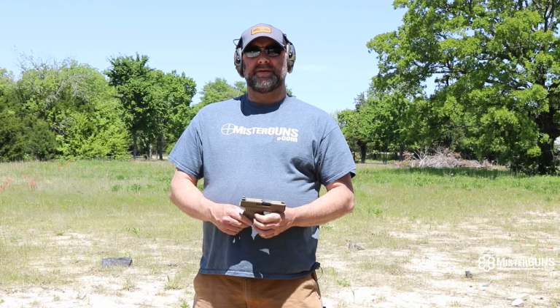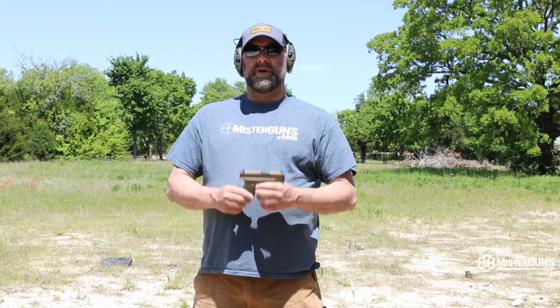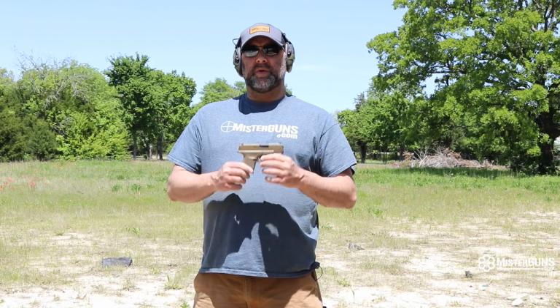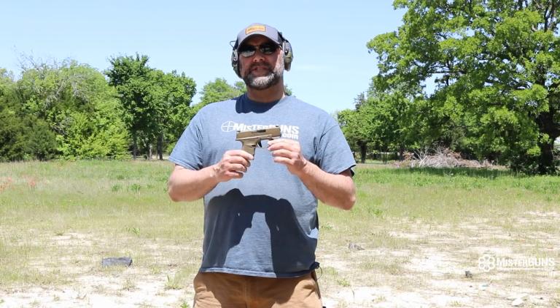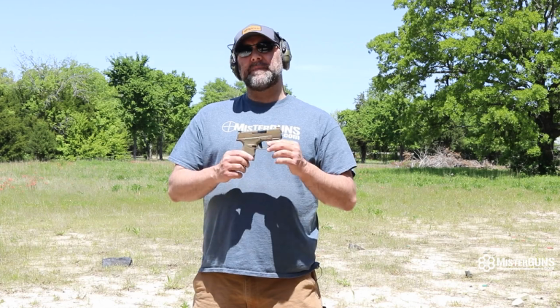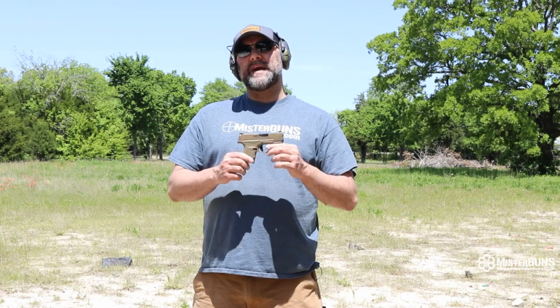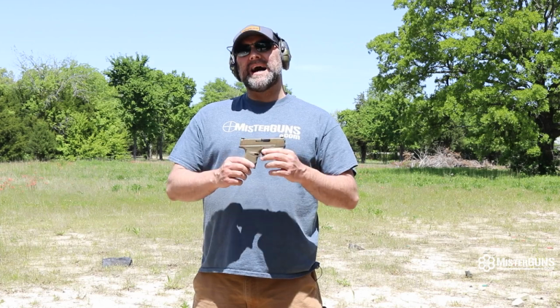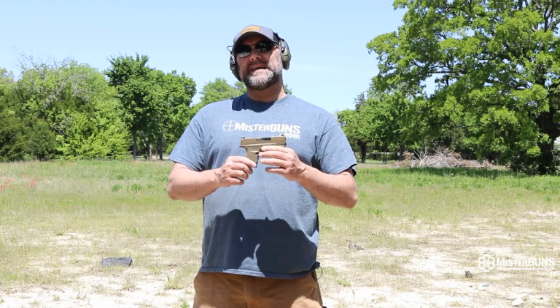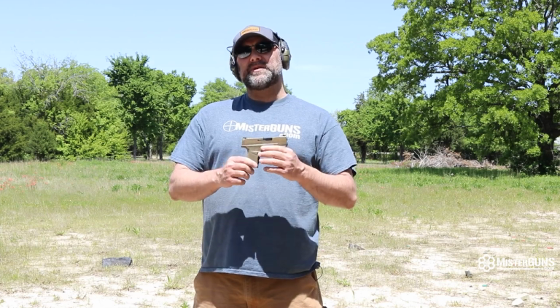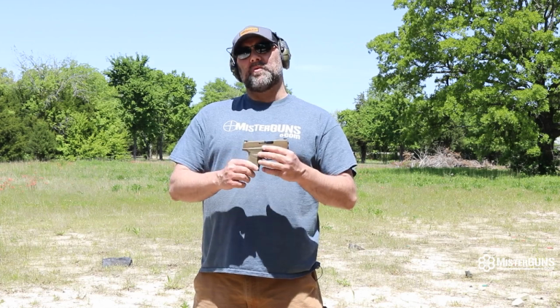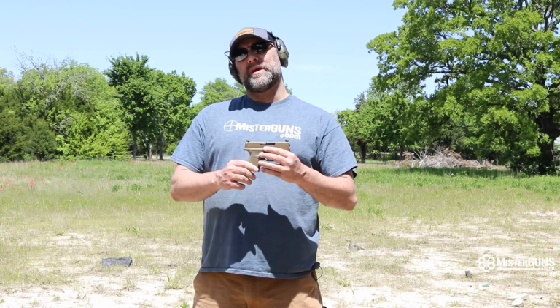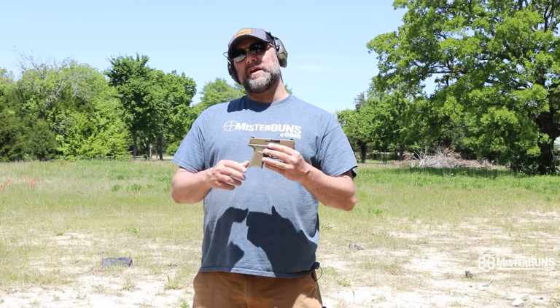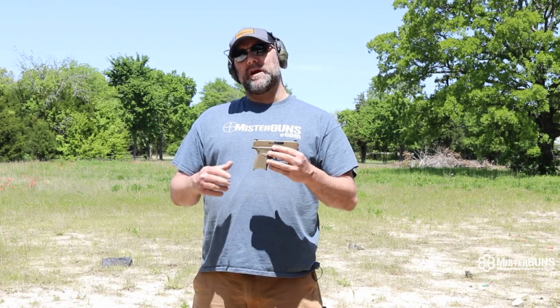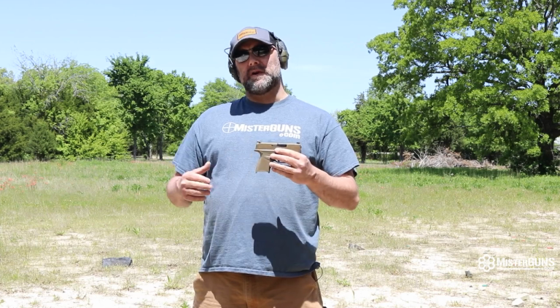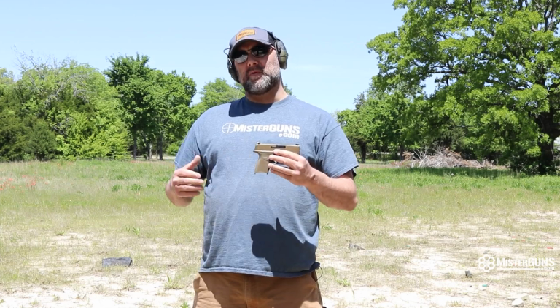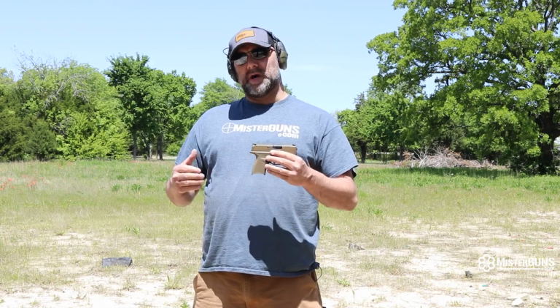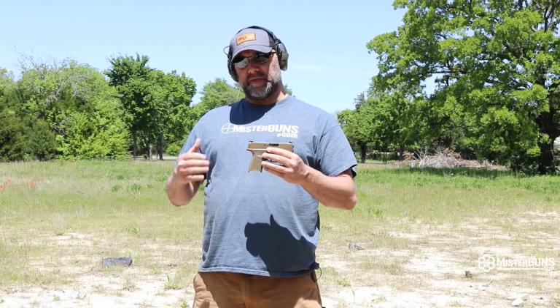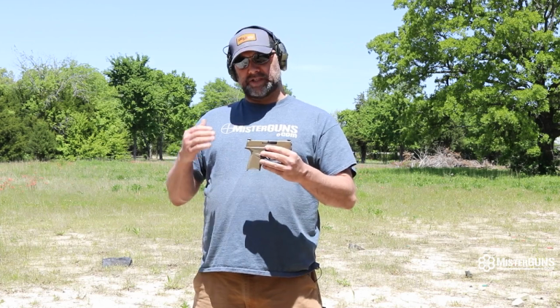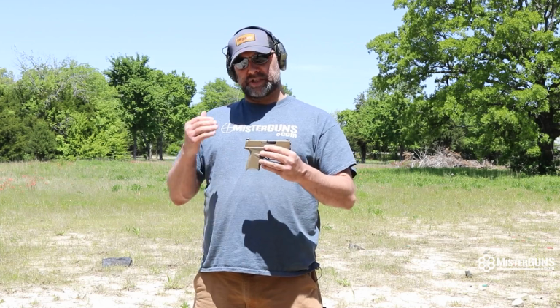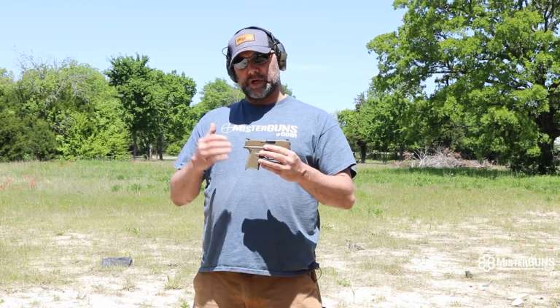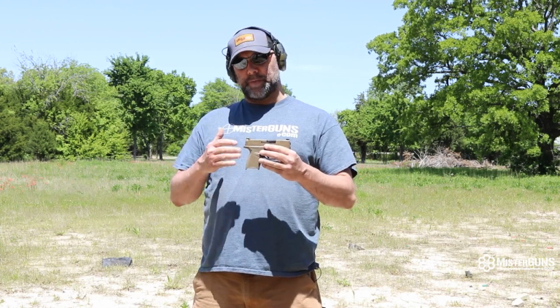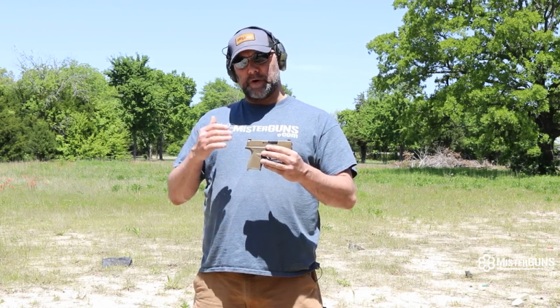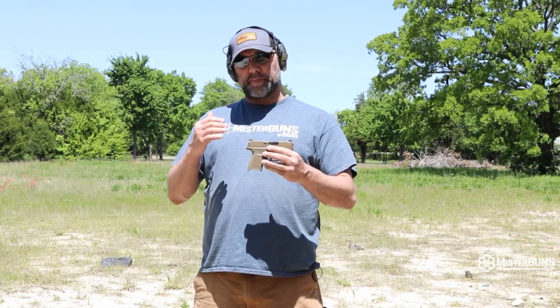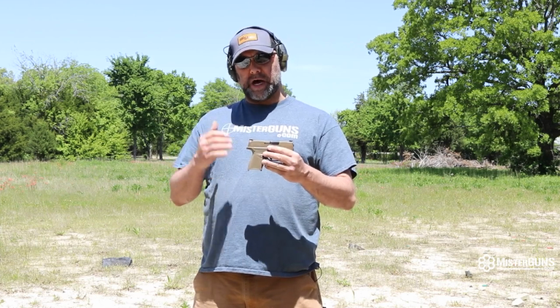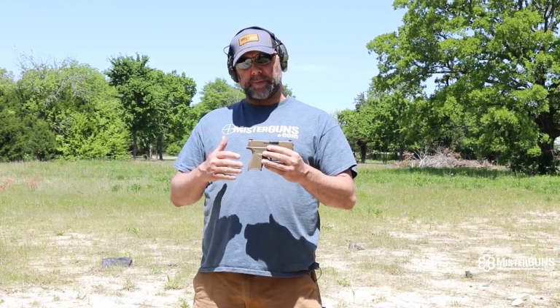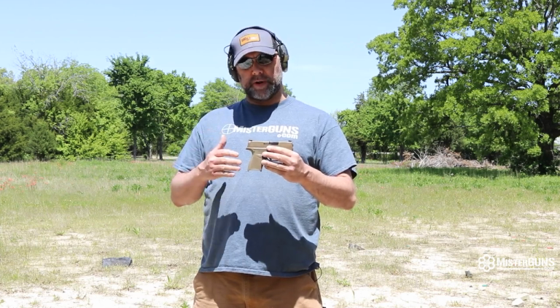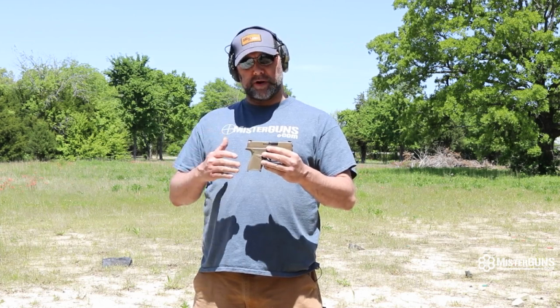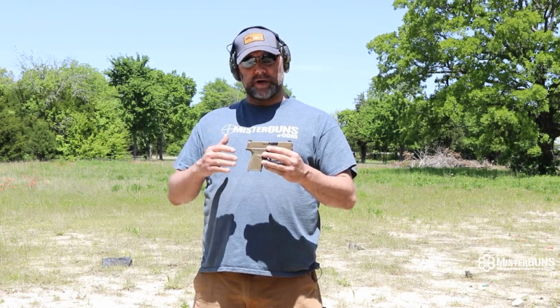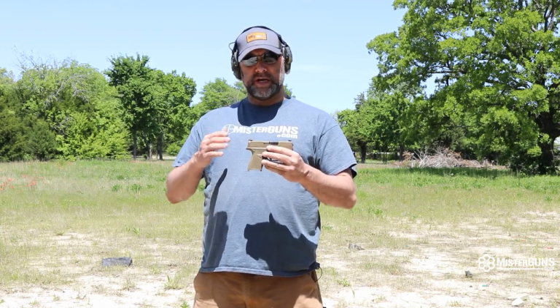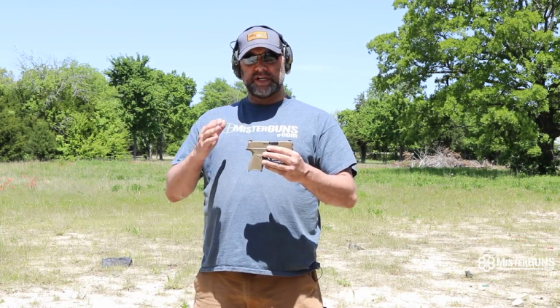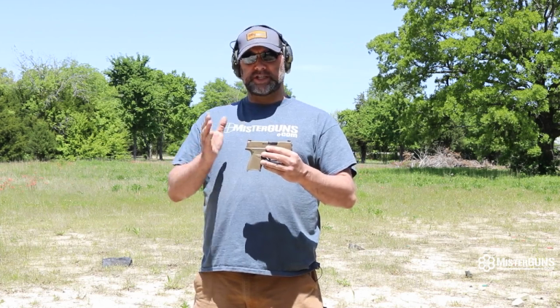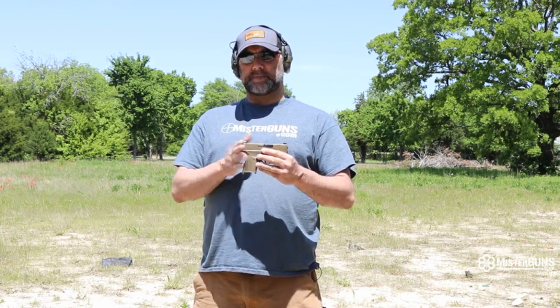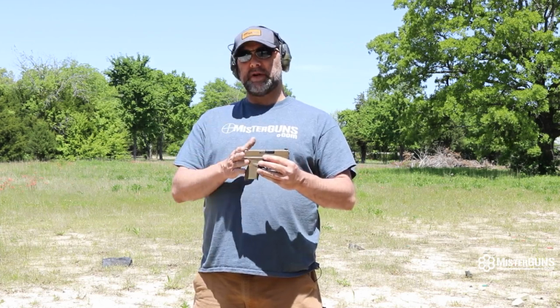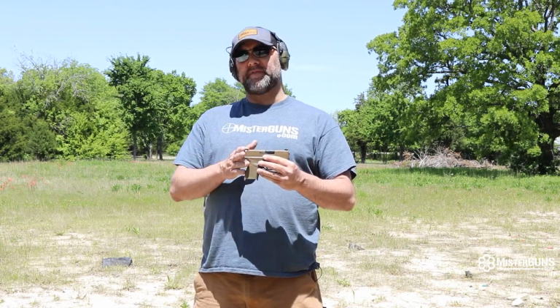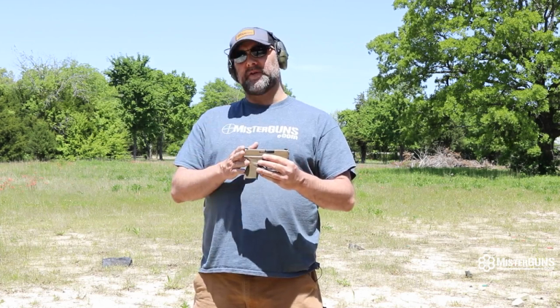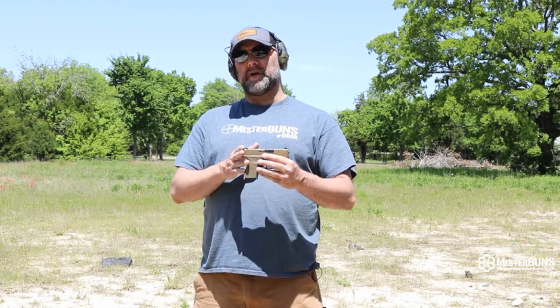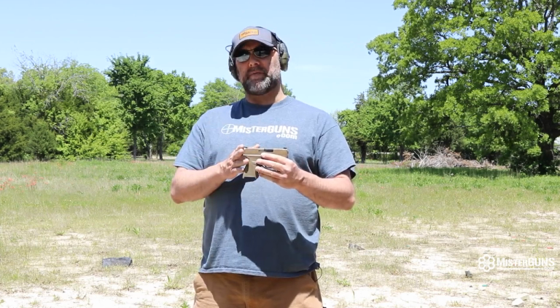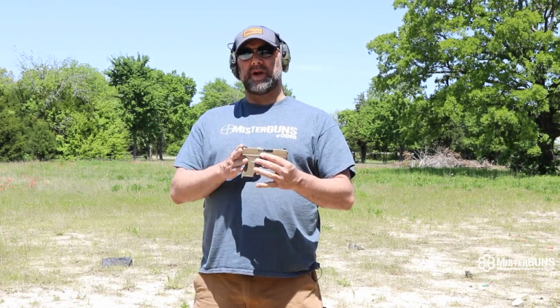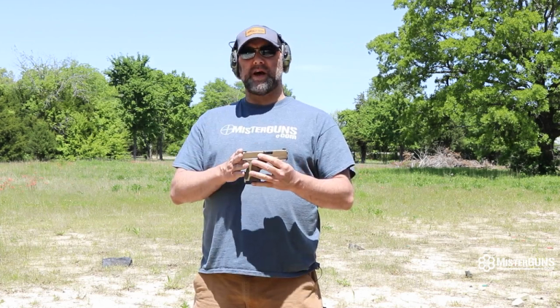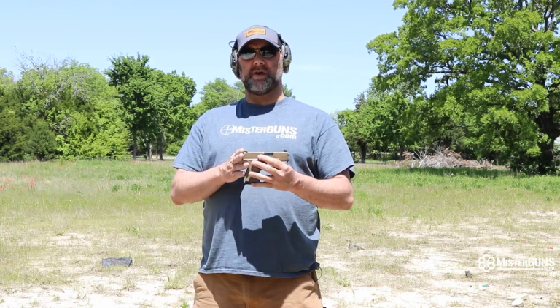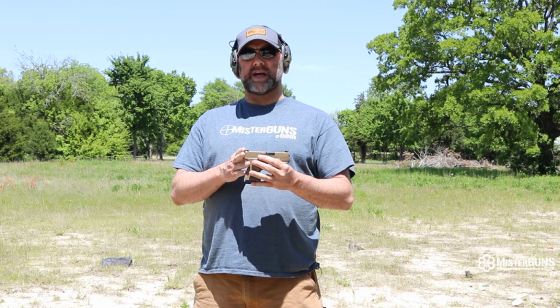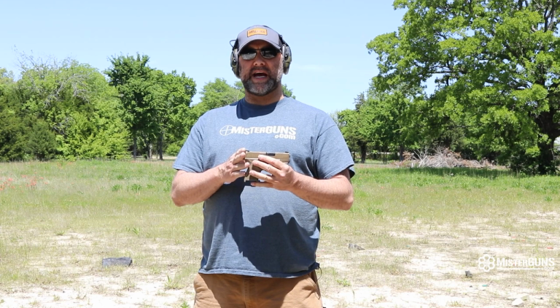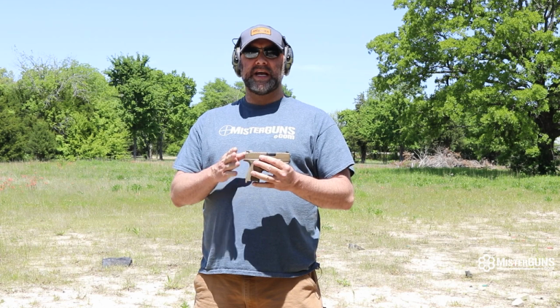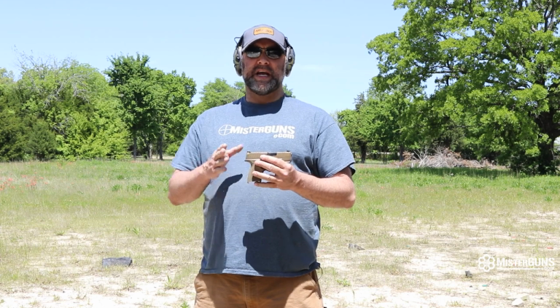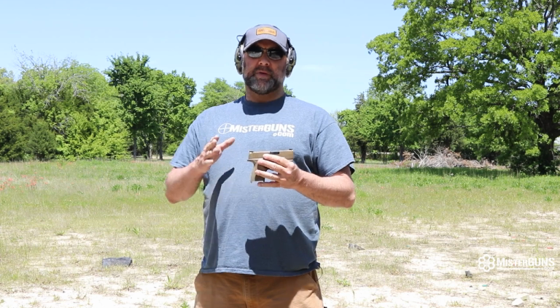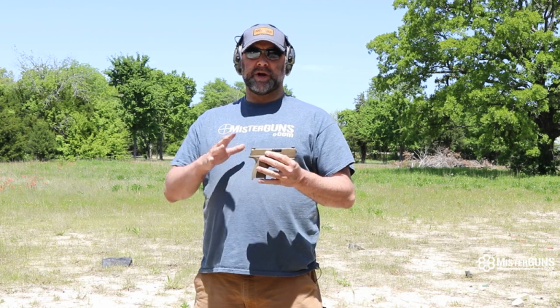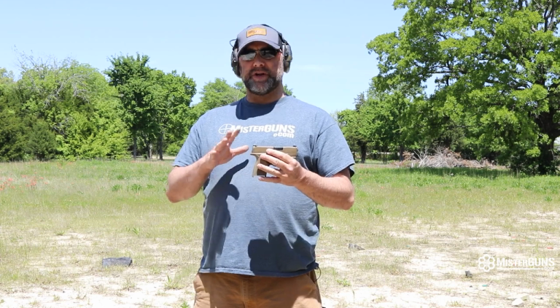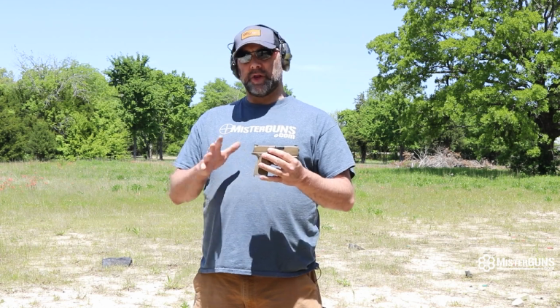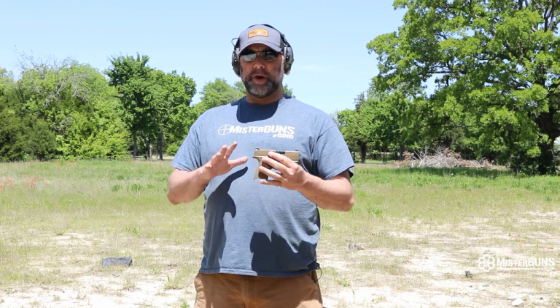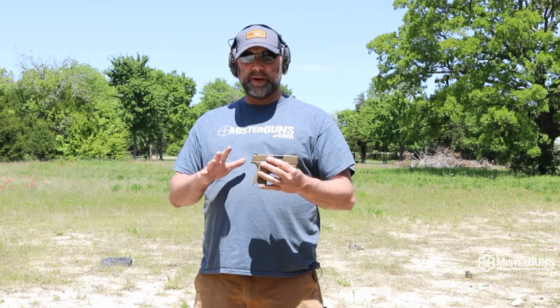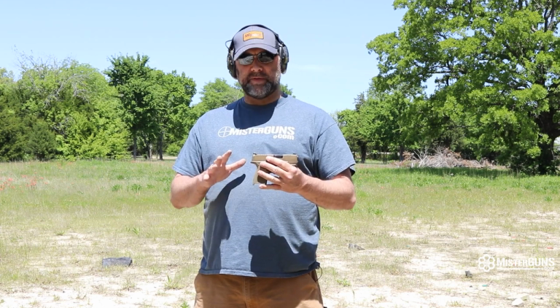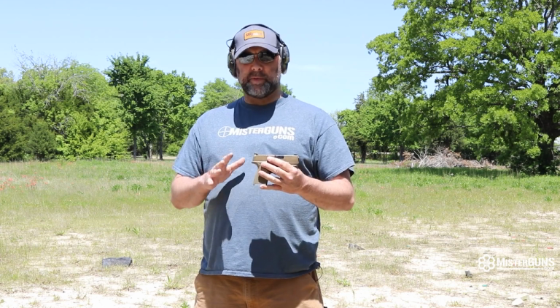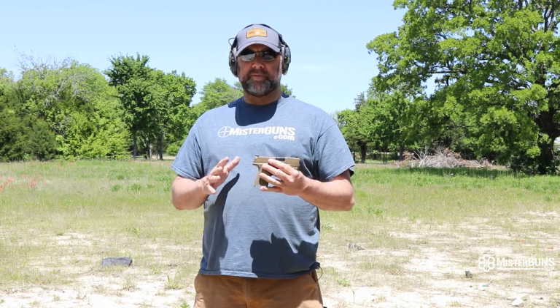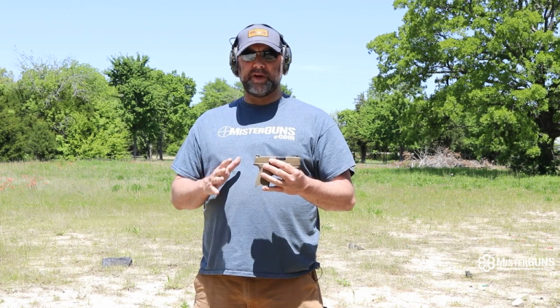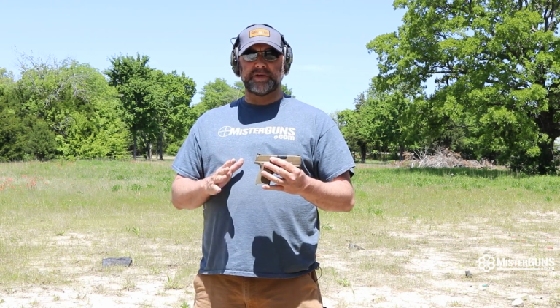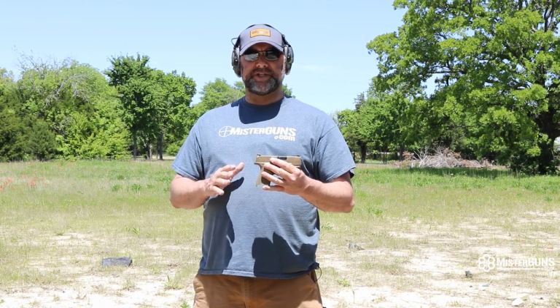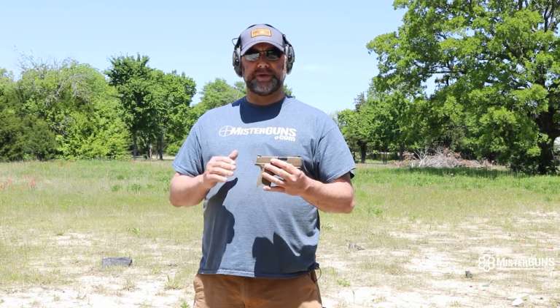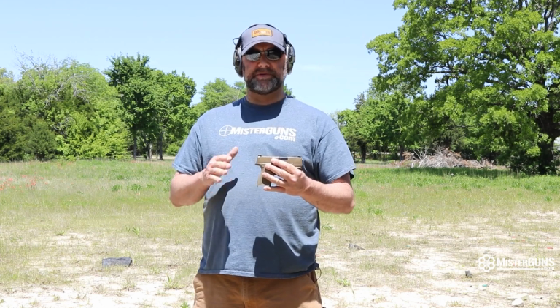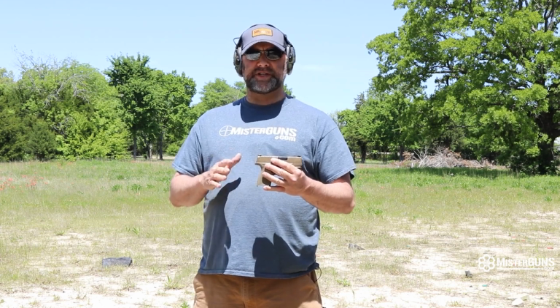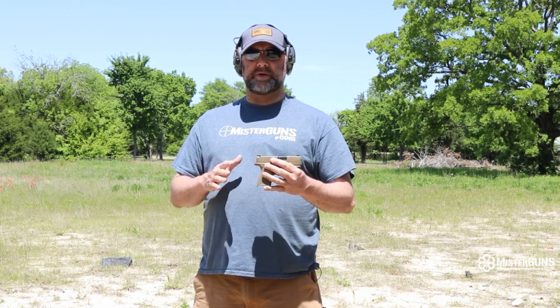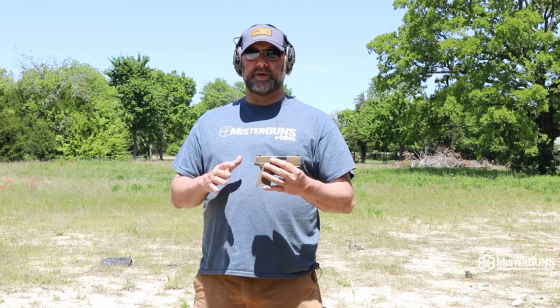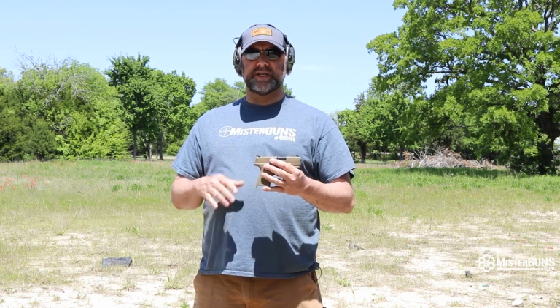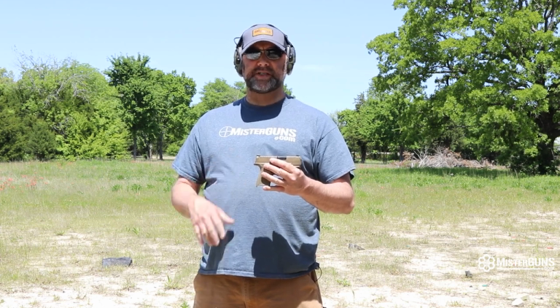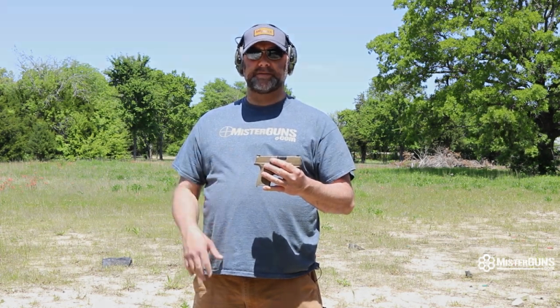What's up guys? We are here to run the super popular Springfield Armory Hellcat. We're gonna do a little bit of a review and shoot. Stick with us.